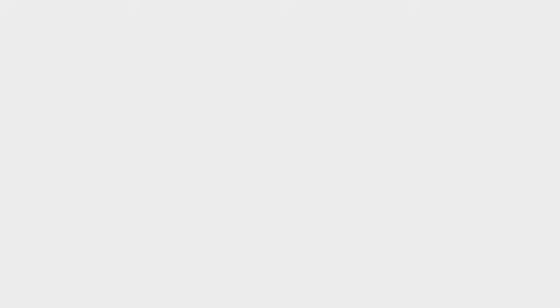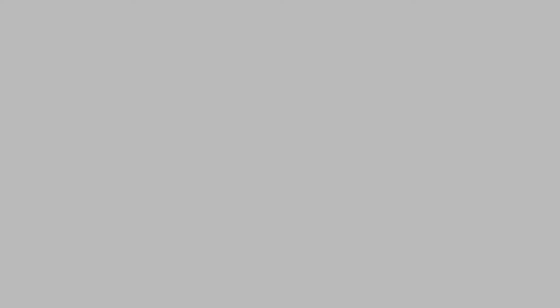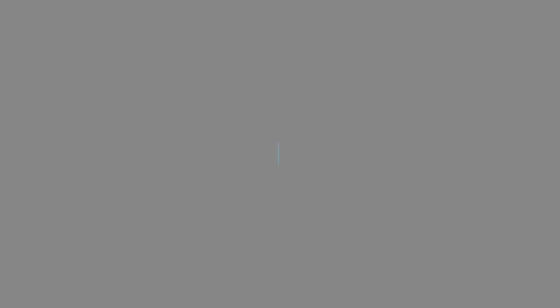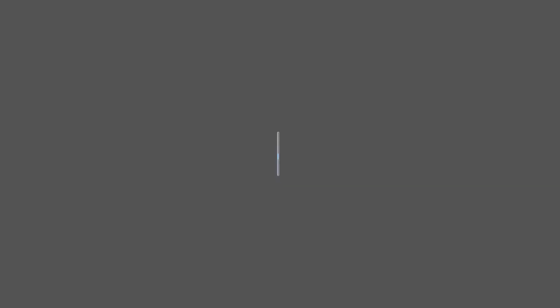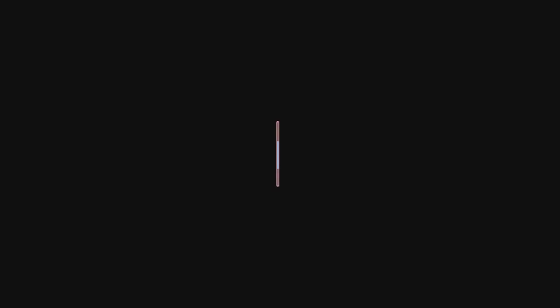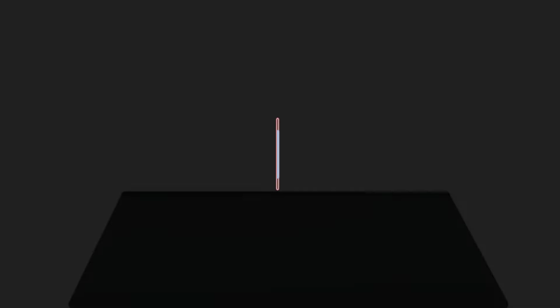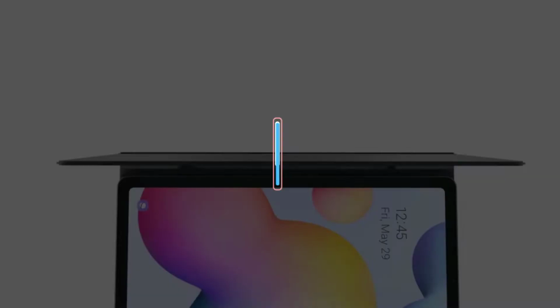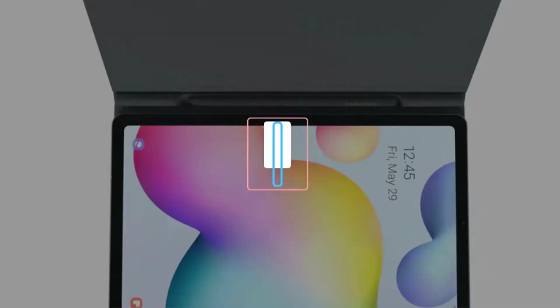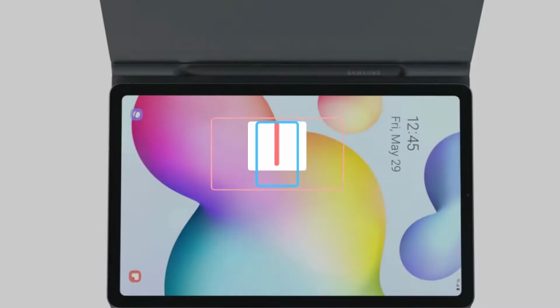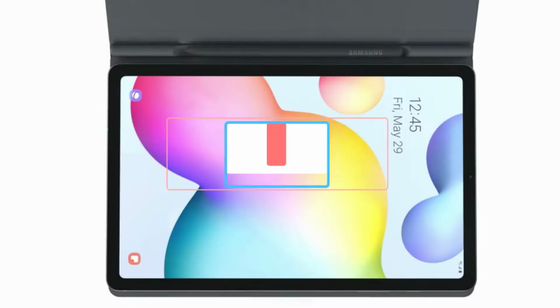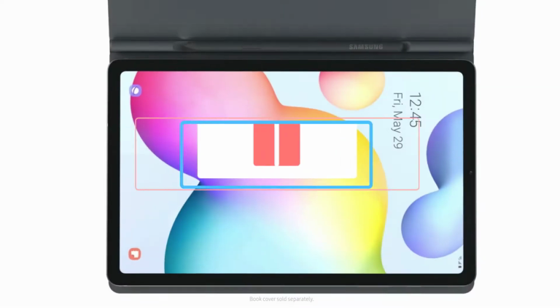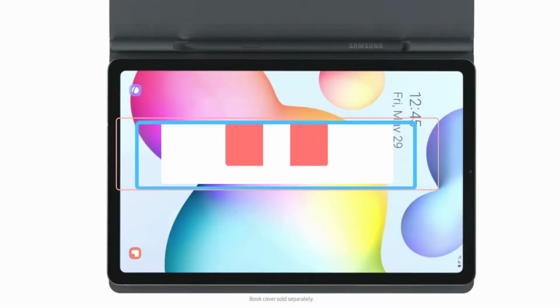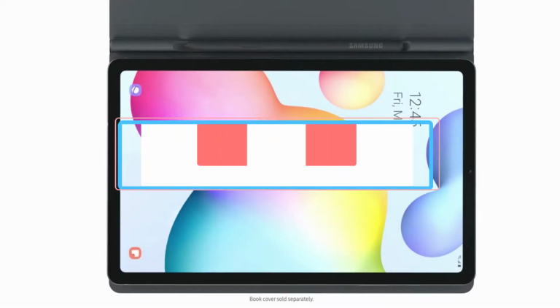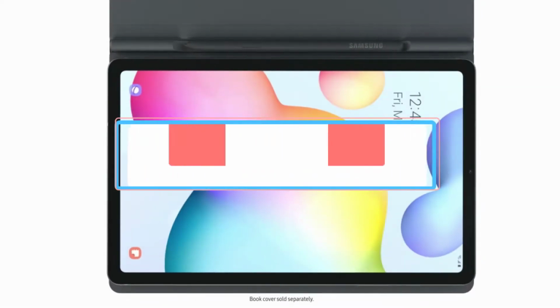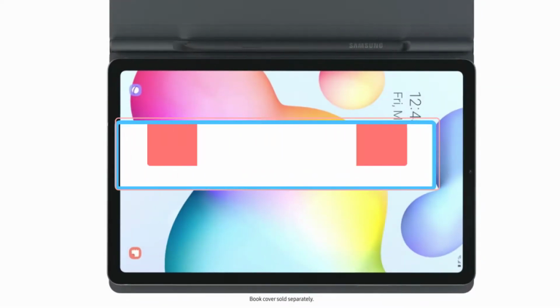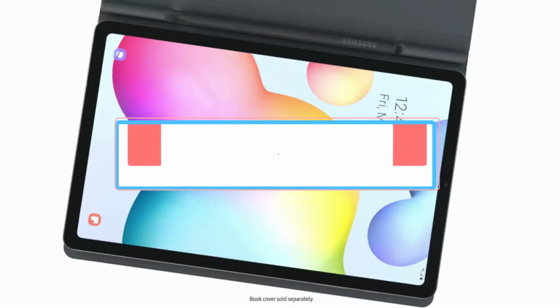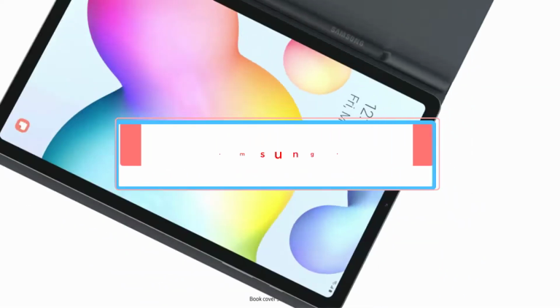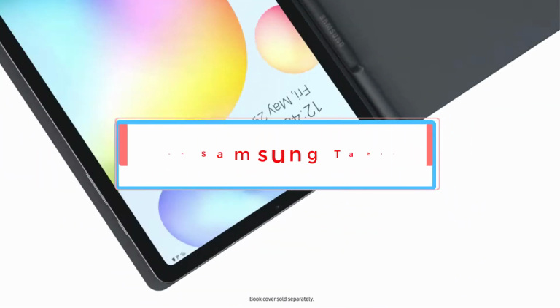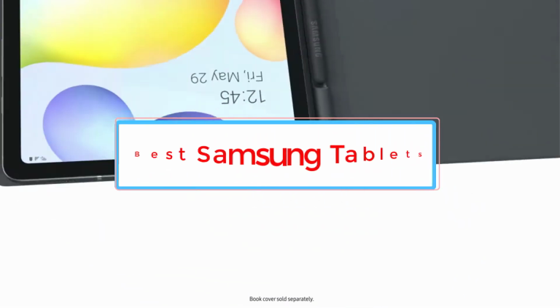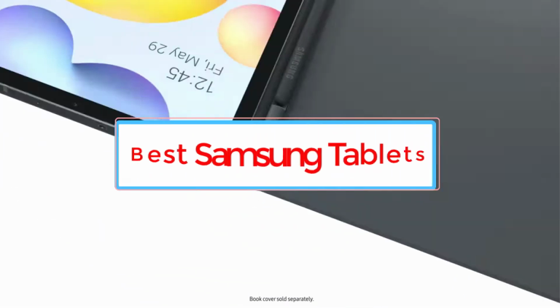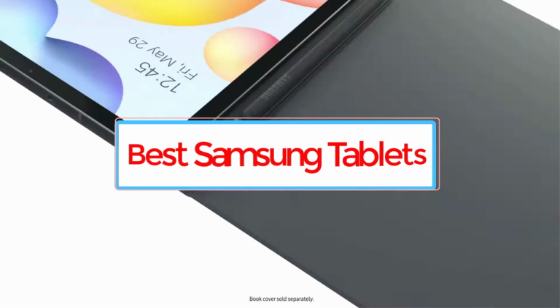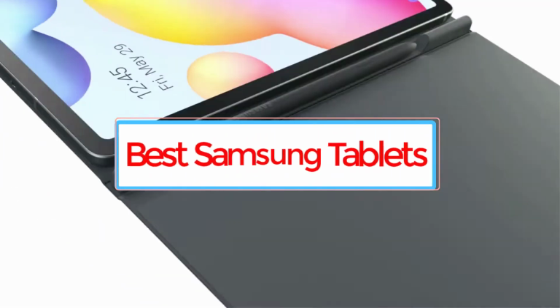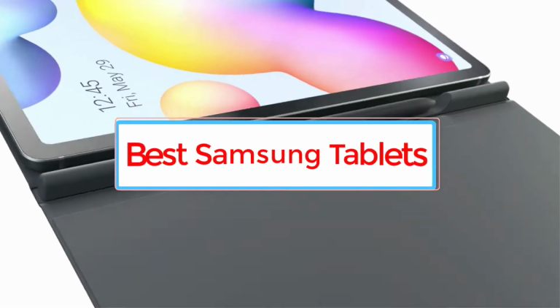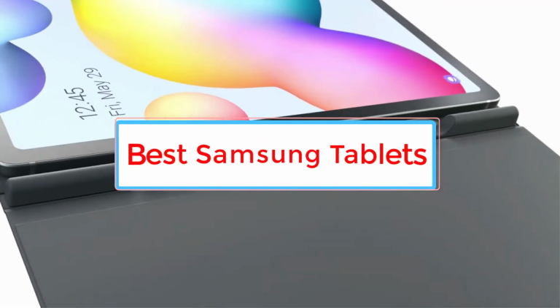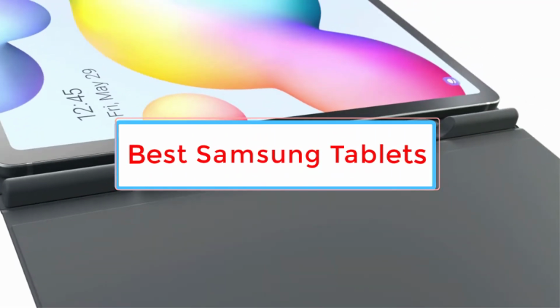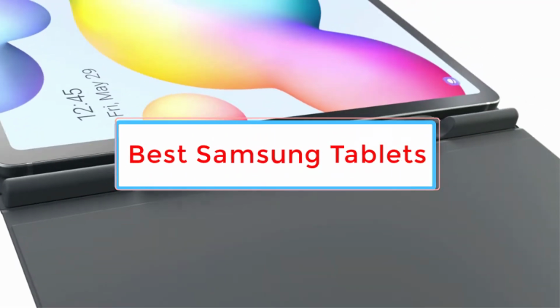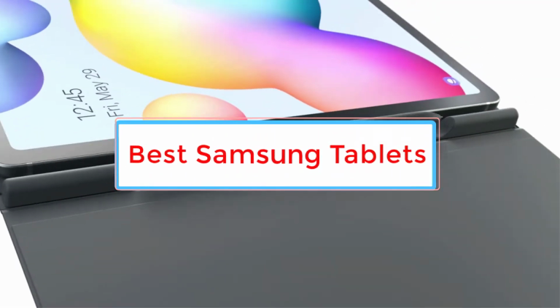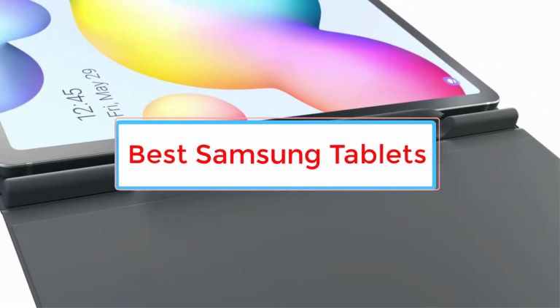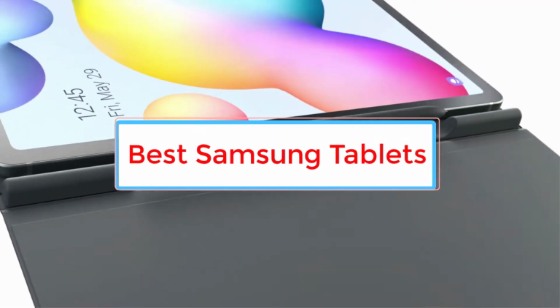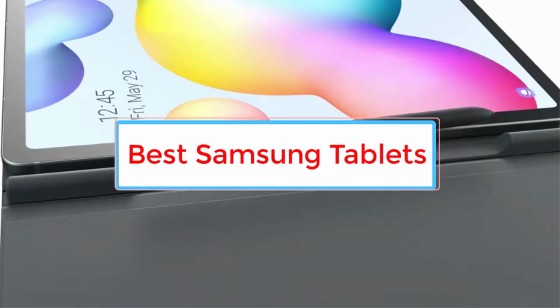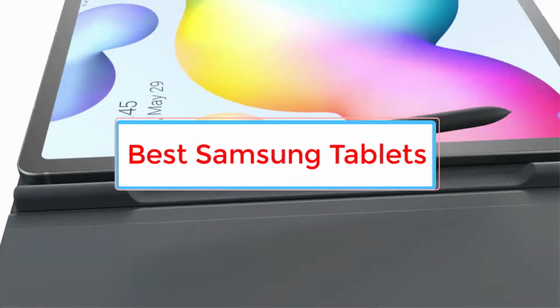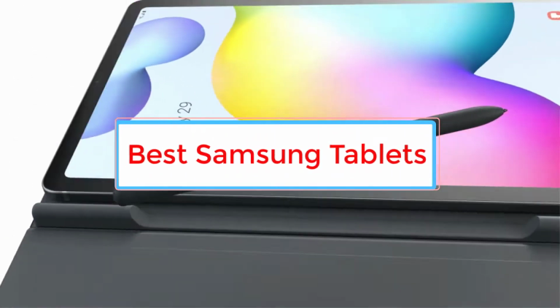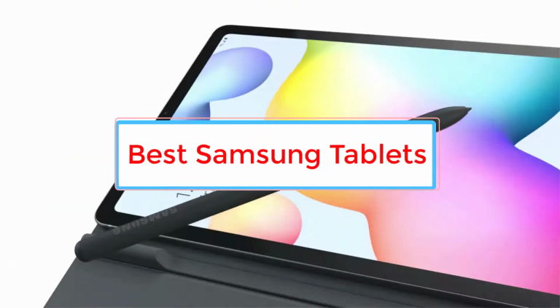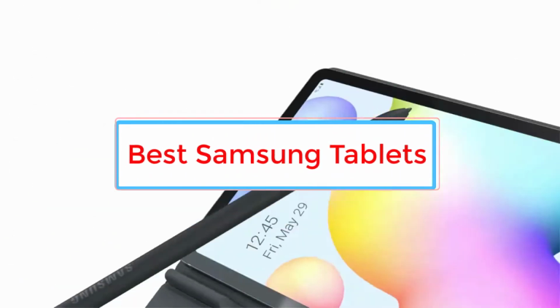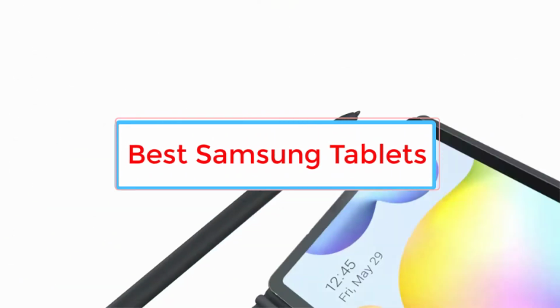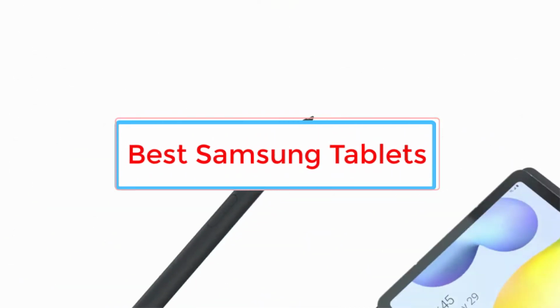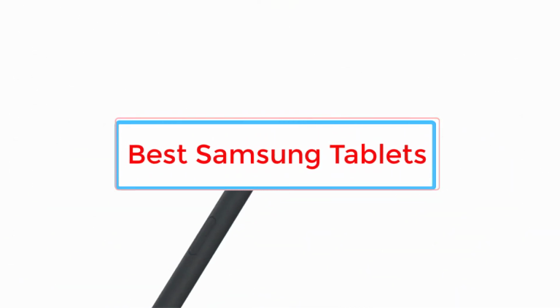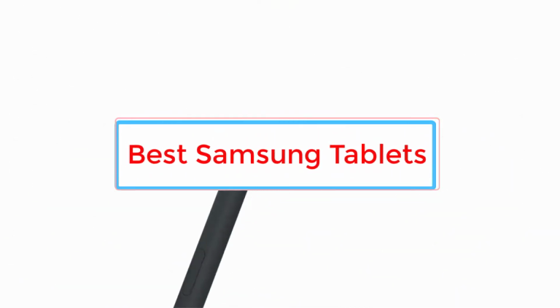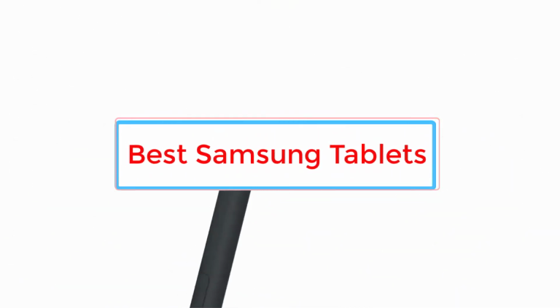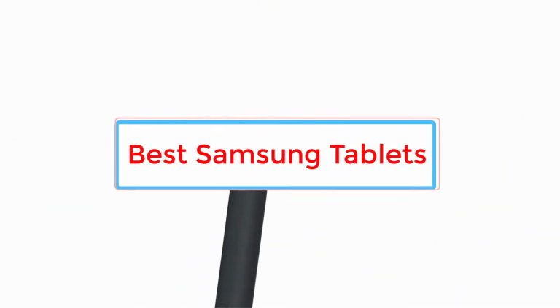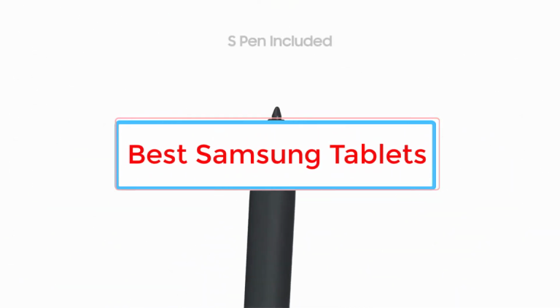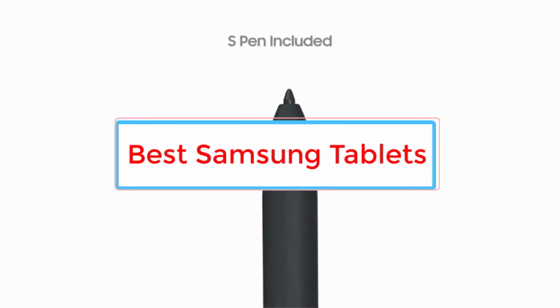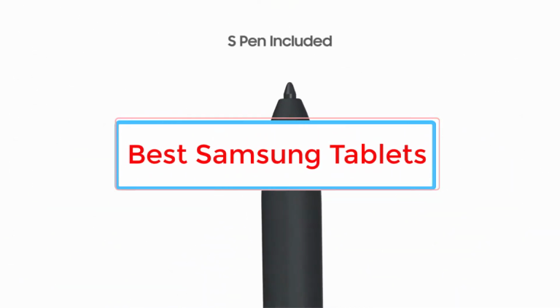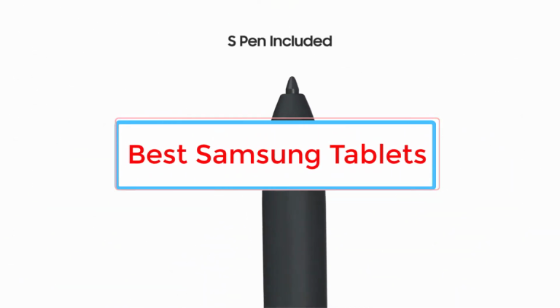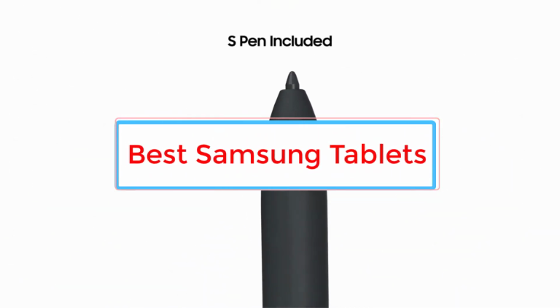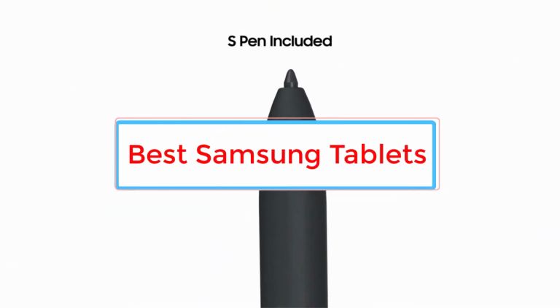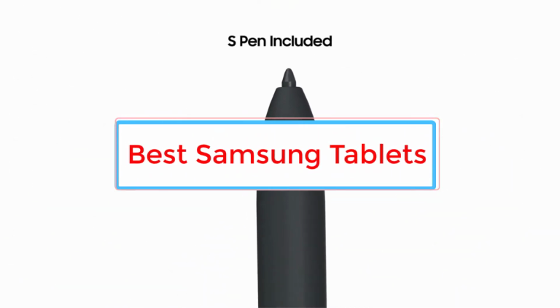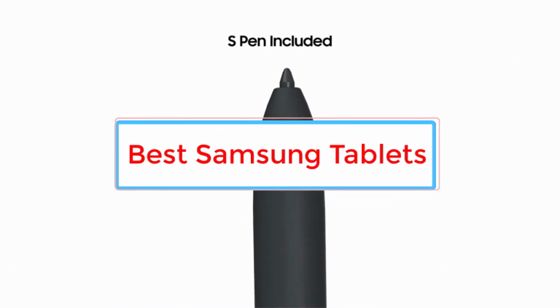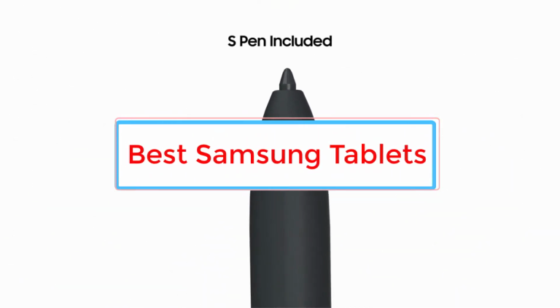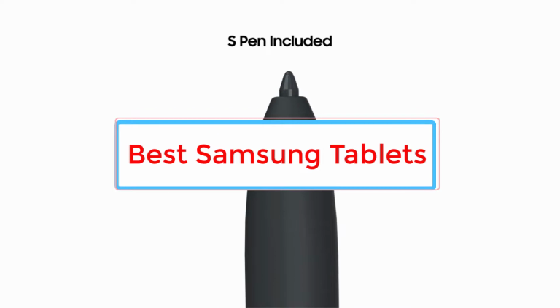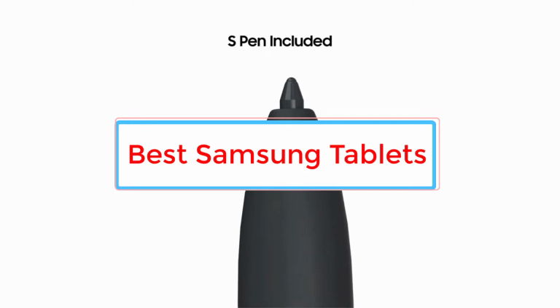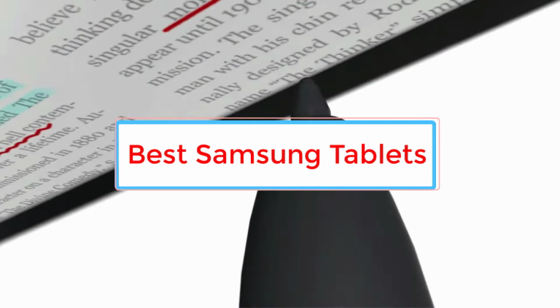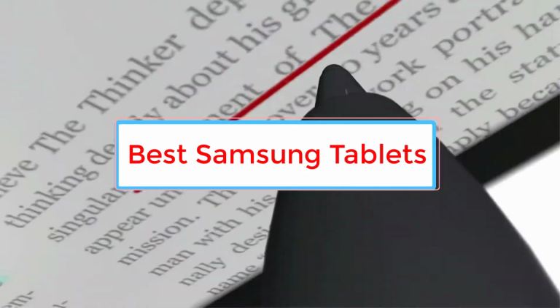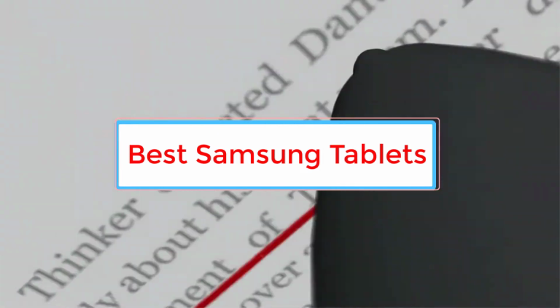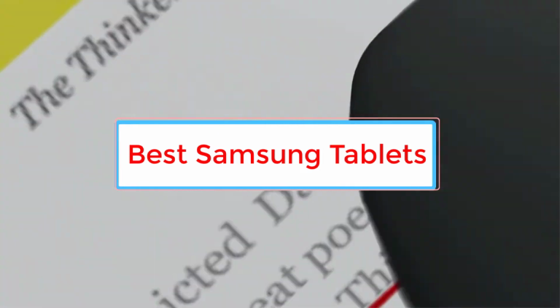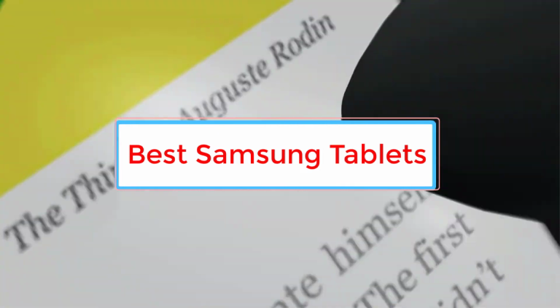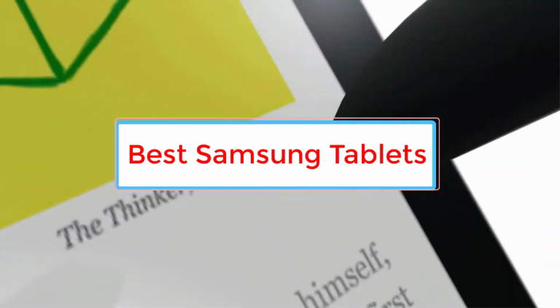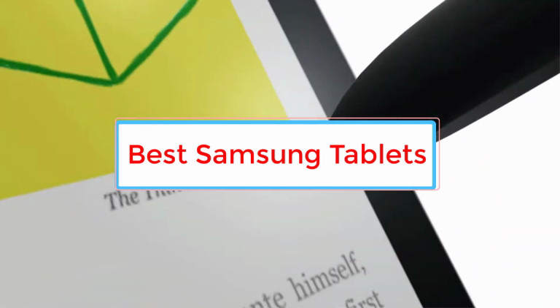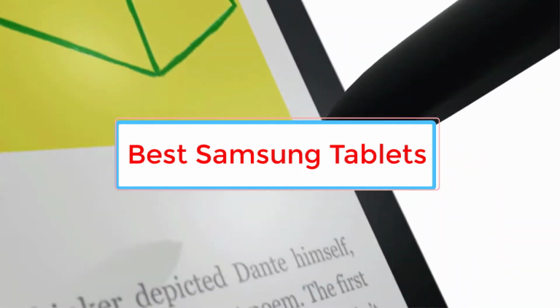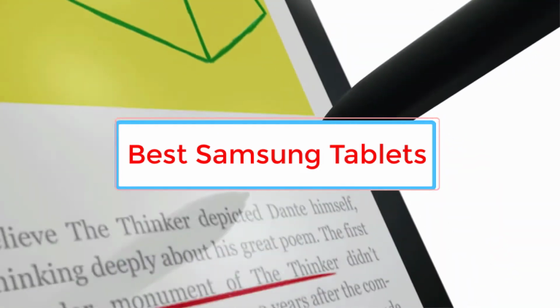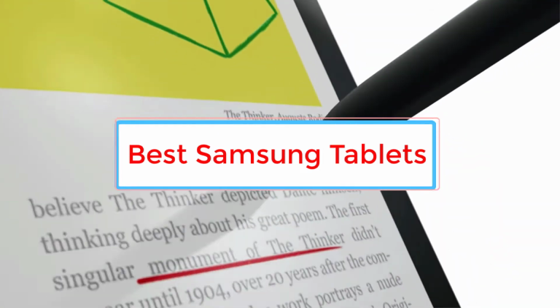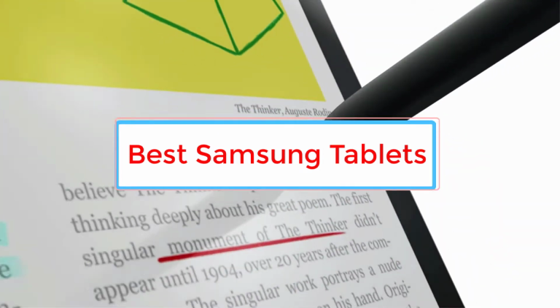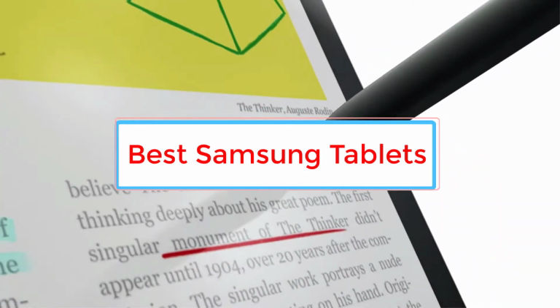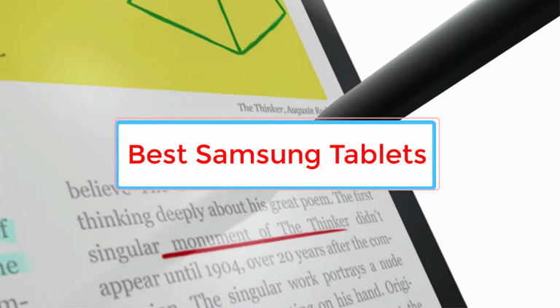Are you looking for the best Samsung tablets? In this video, we will look at some of the 5 best tablets on the market.